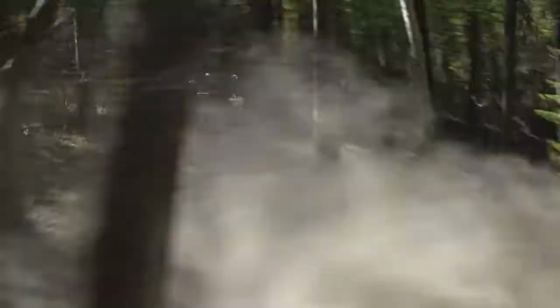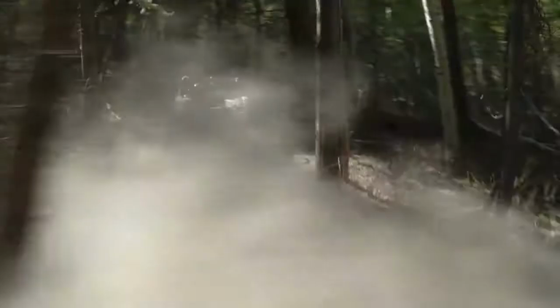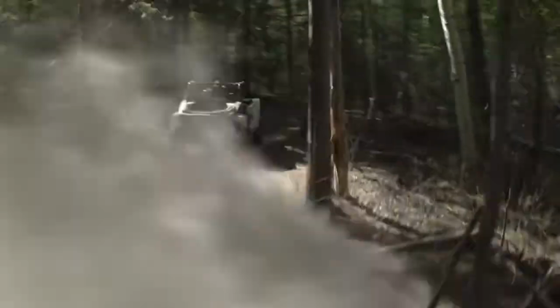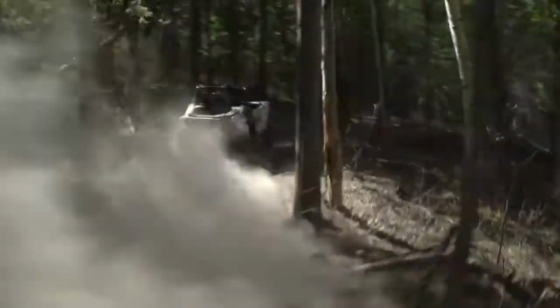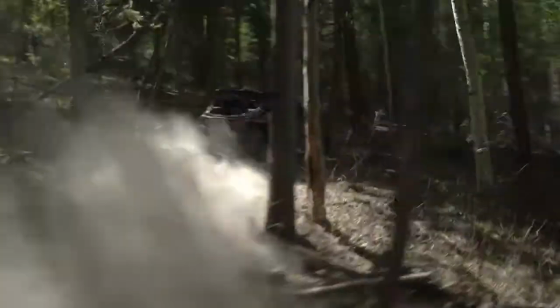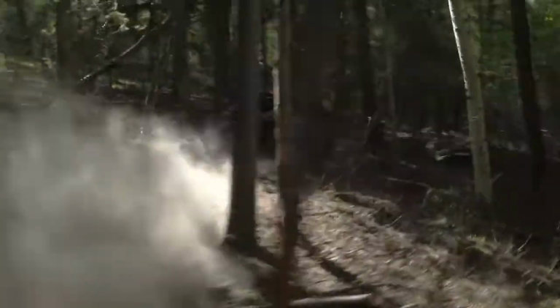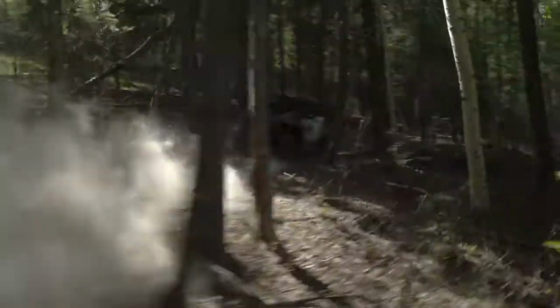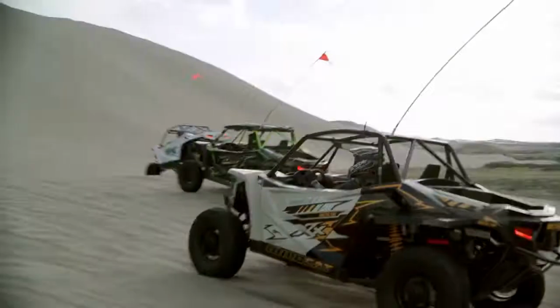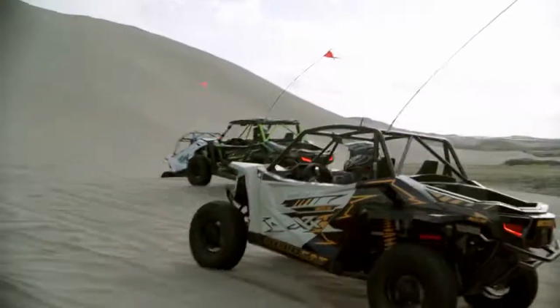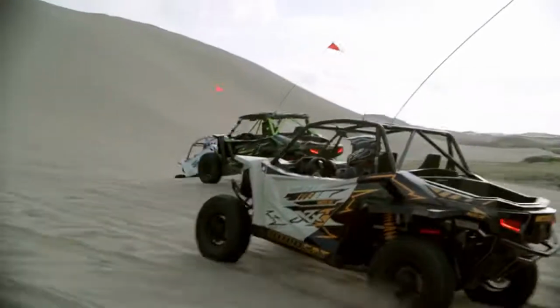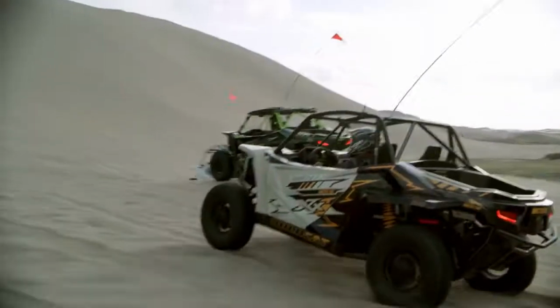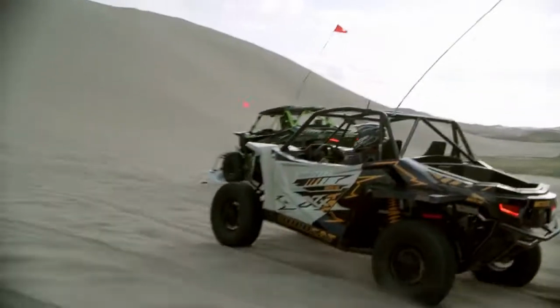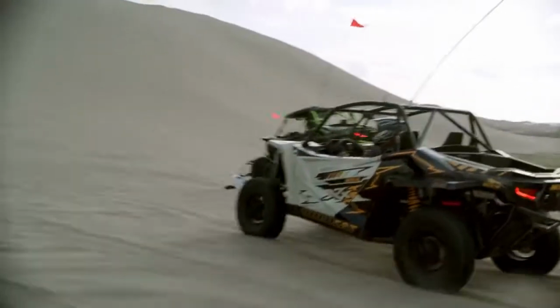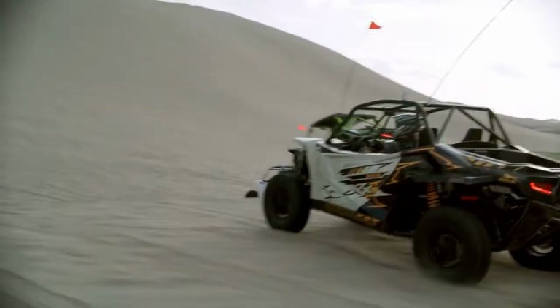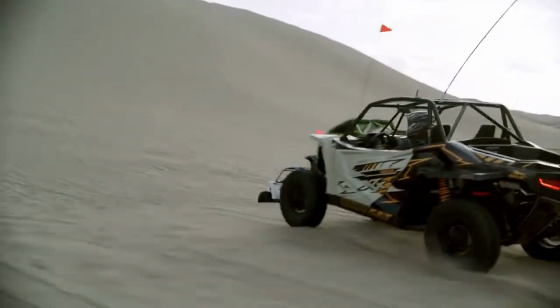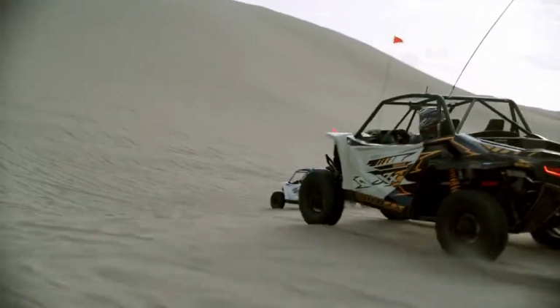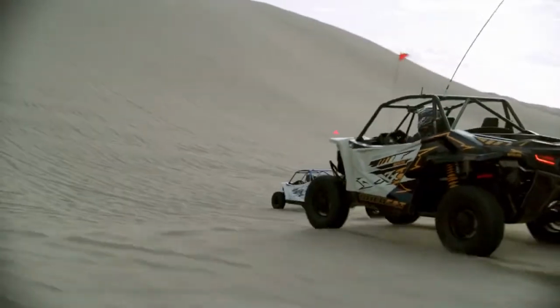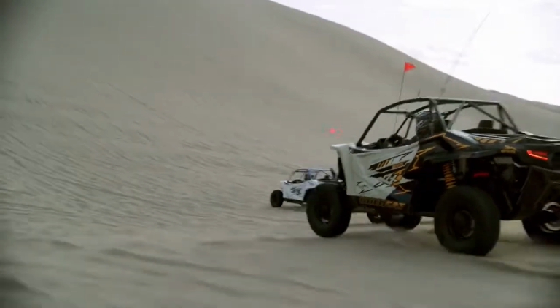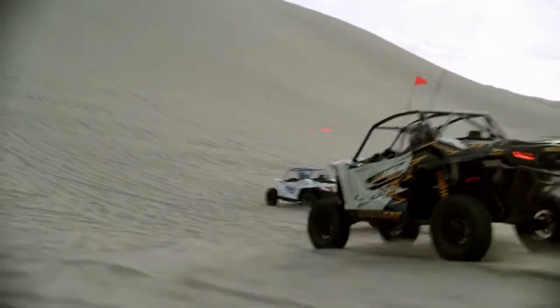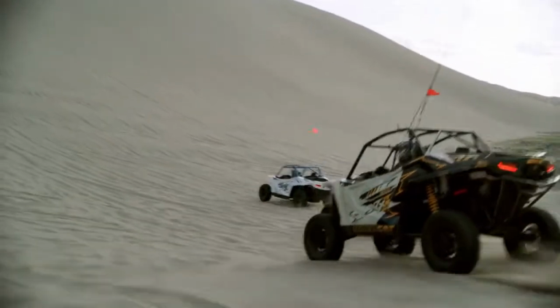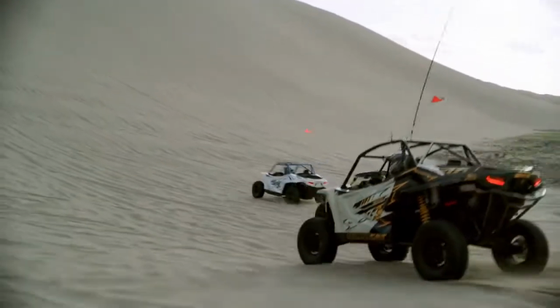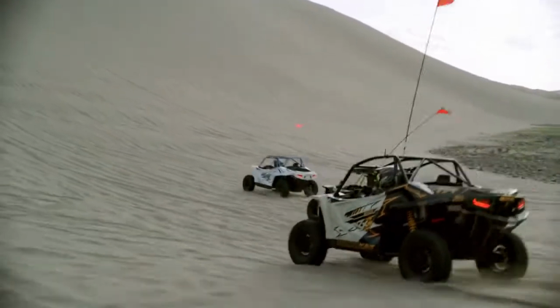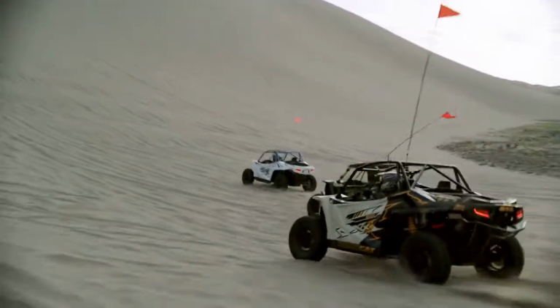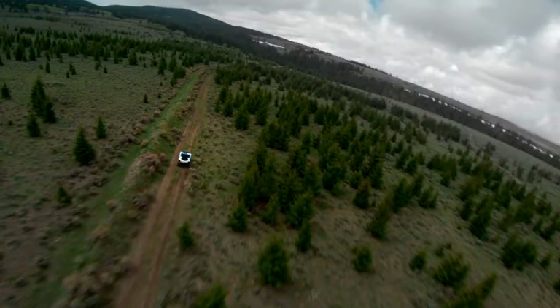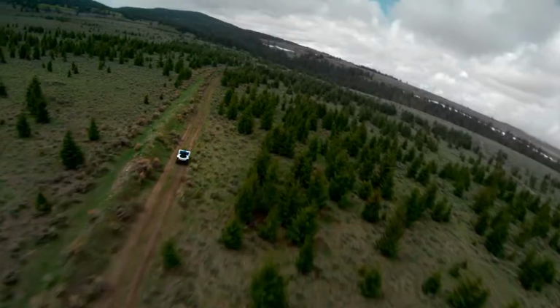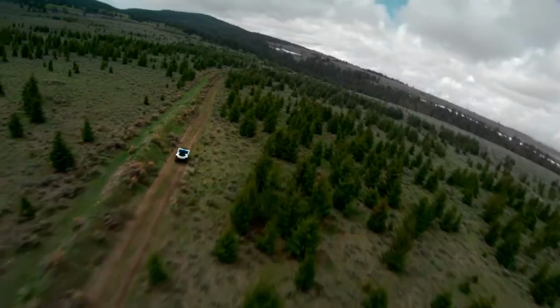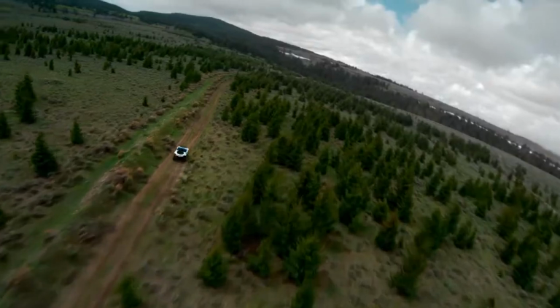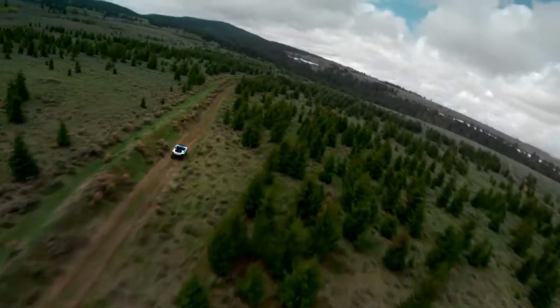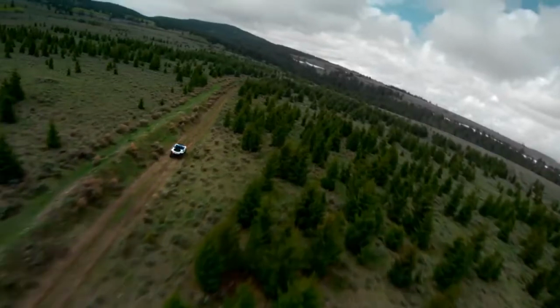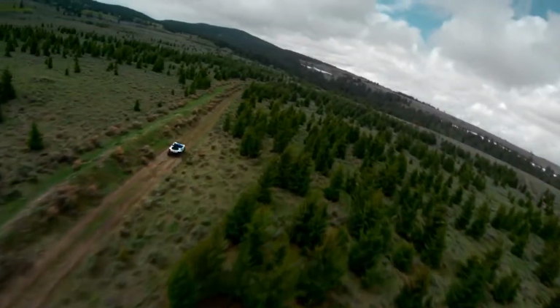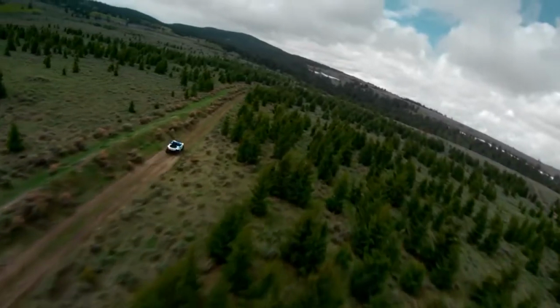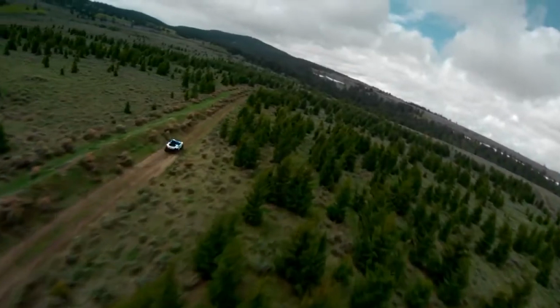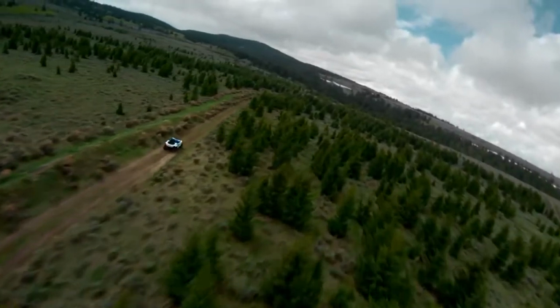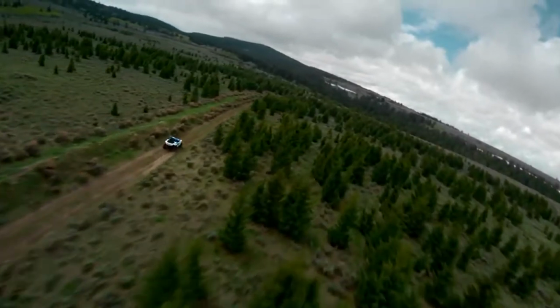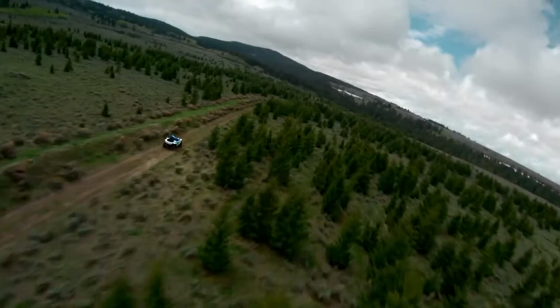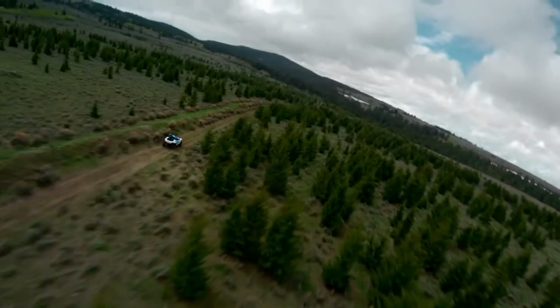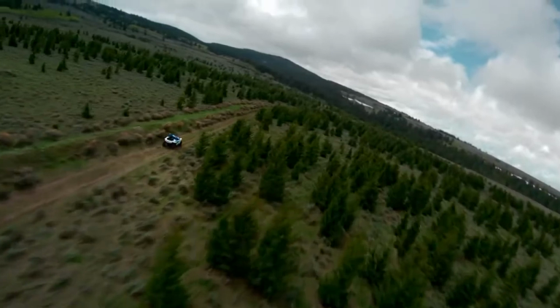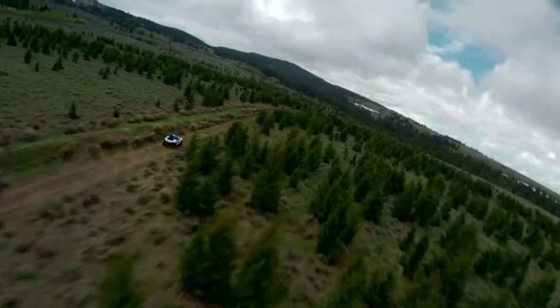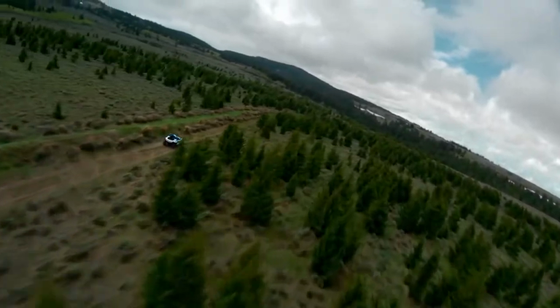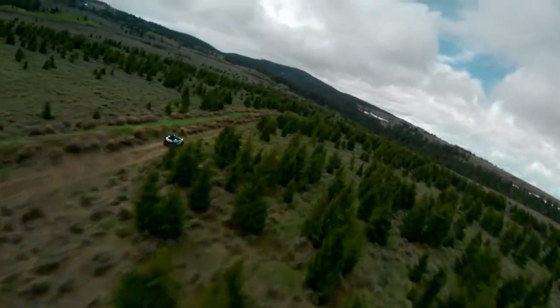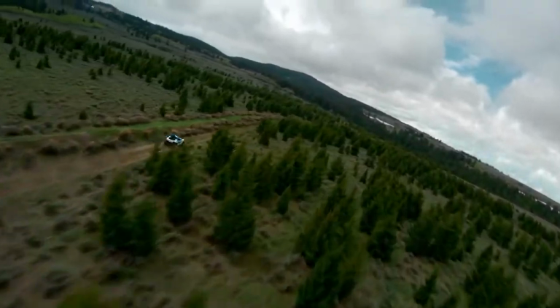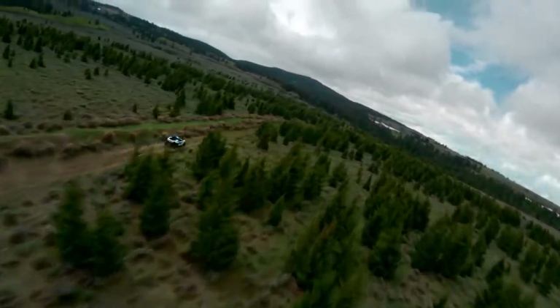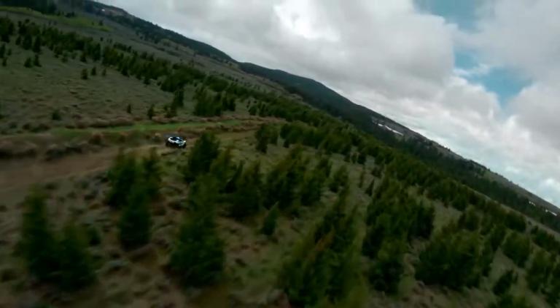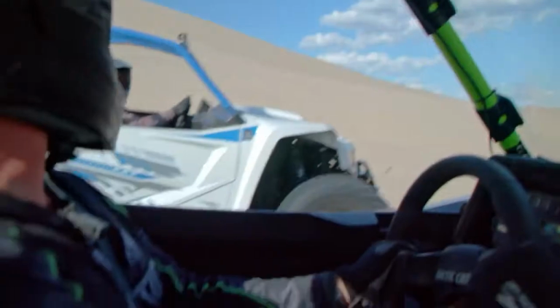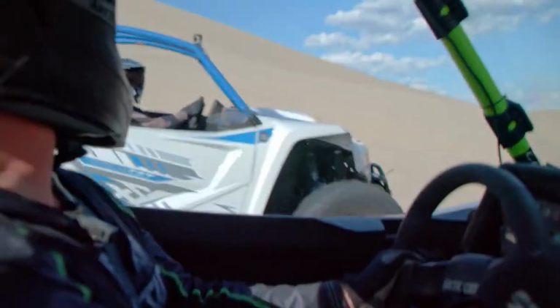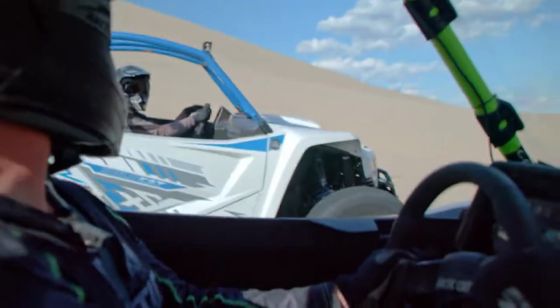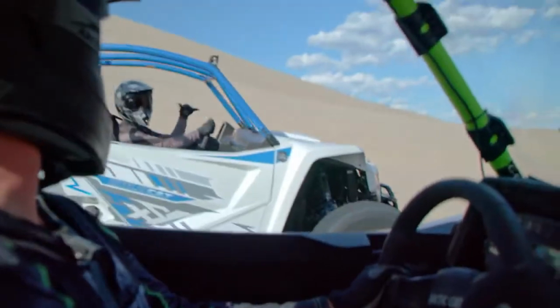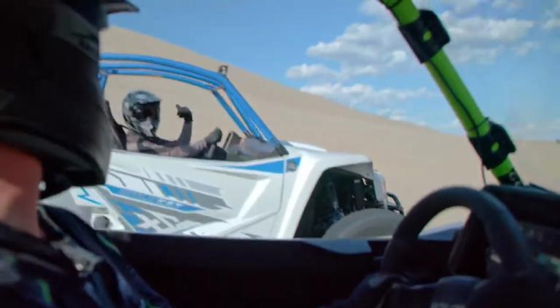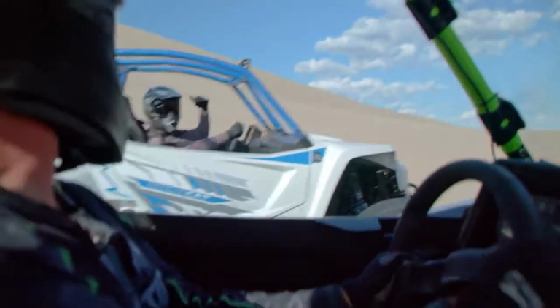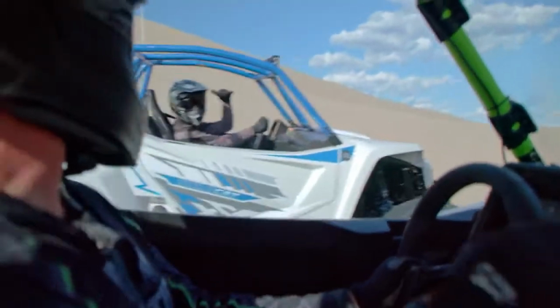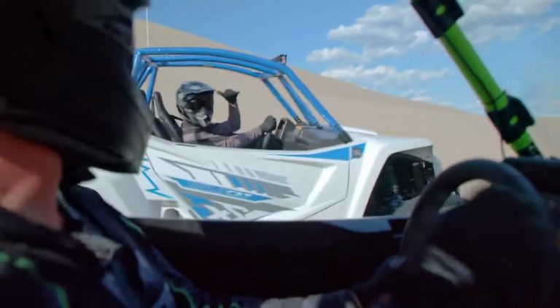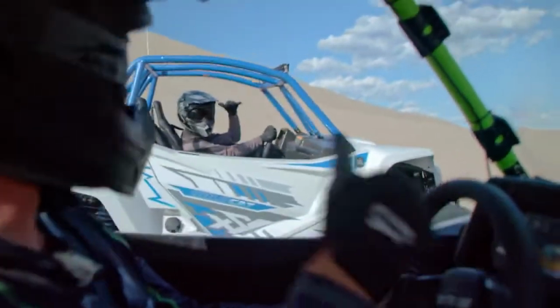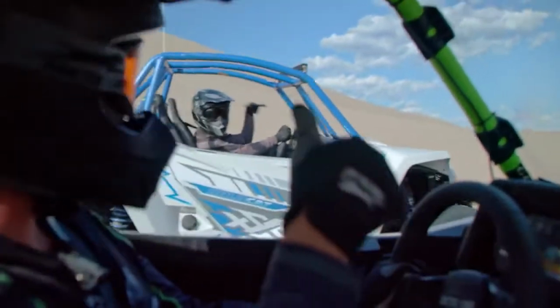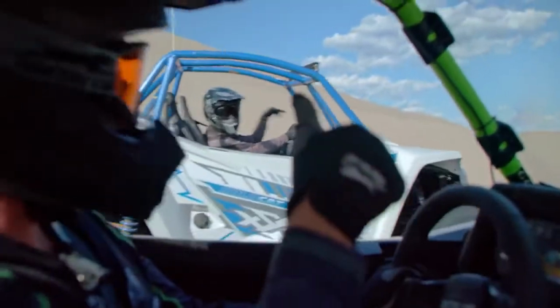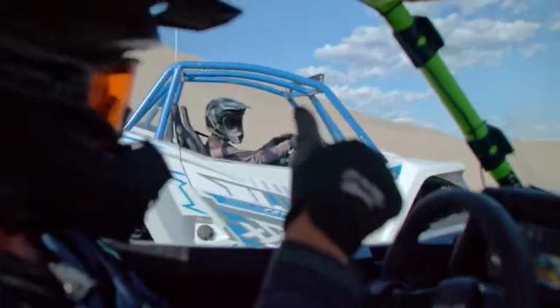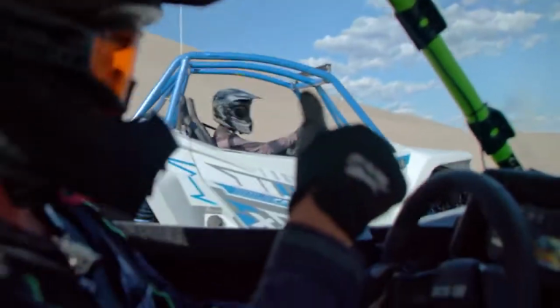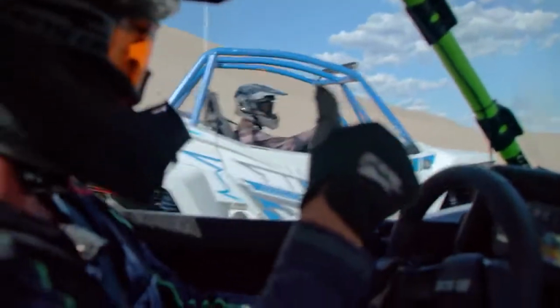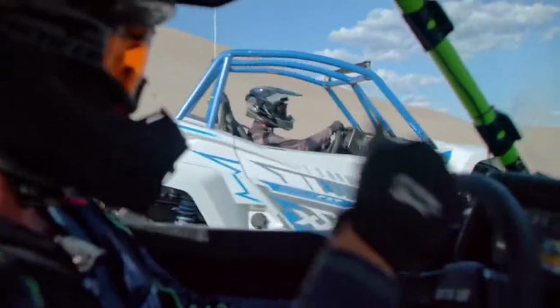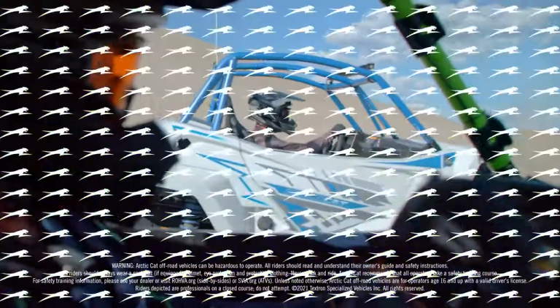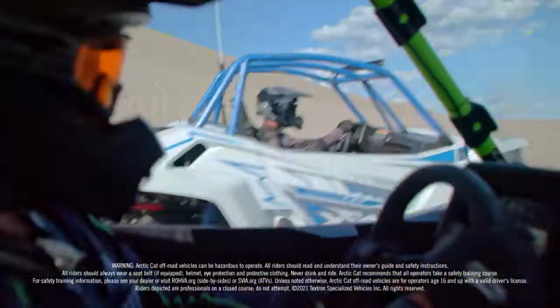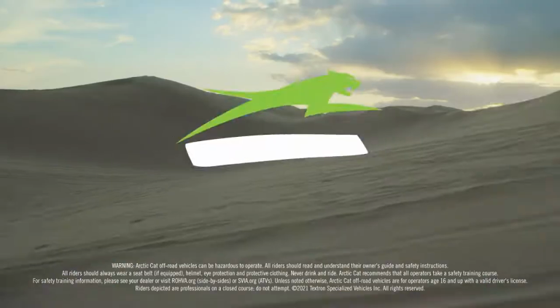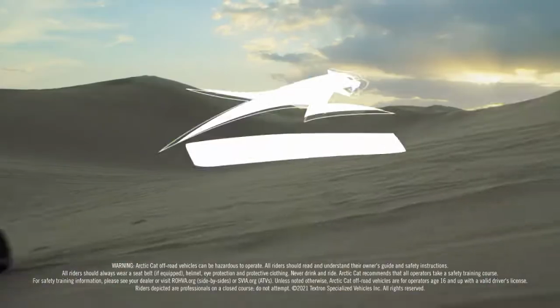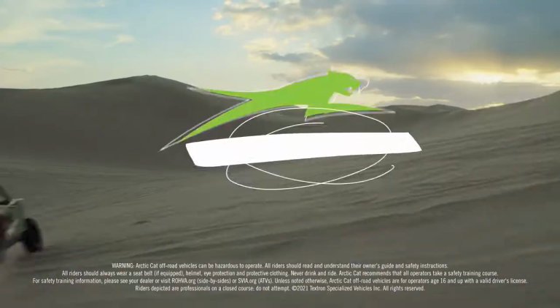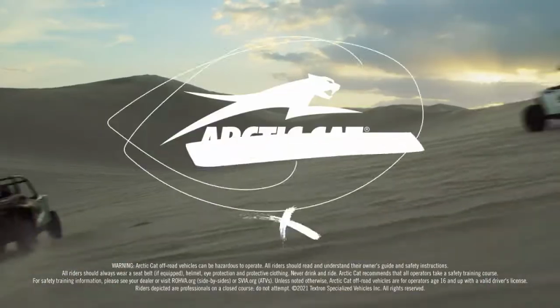Get even more out of Wildcat XXX with the new ADAPT CVT system, only from Arctic Cat.